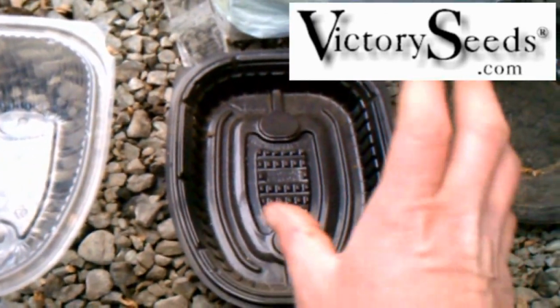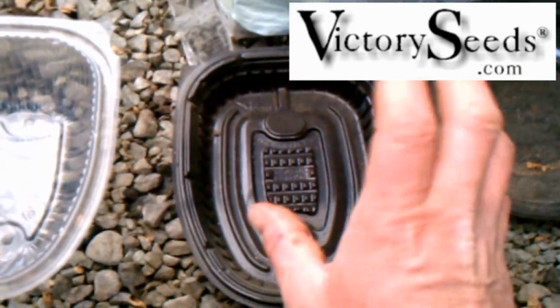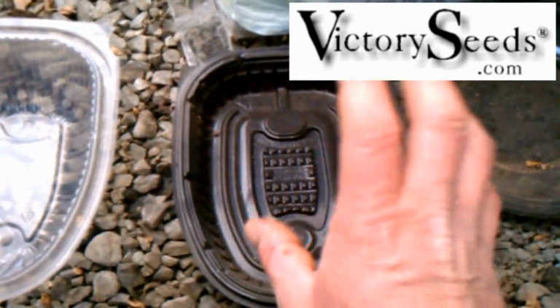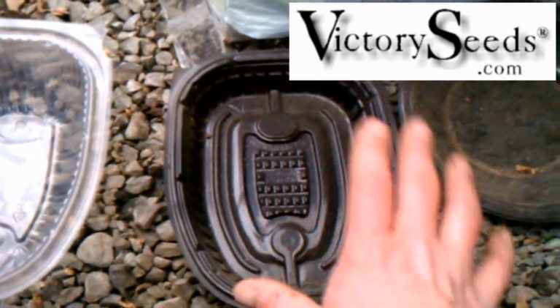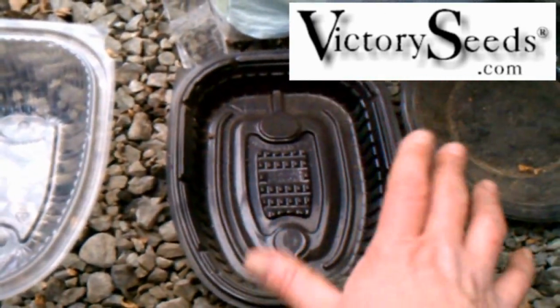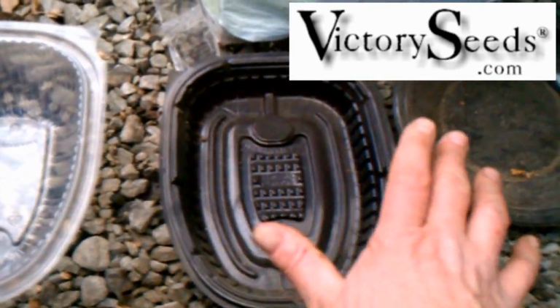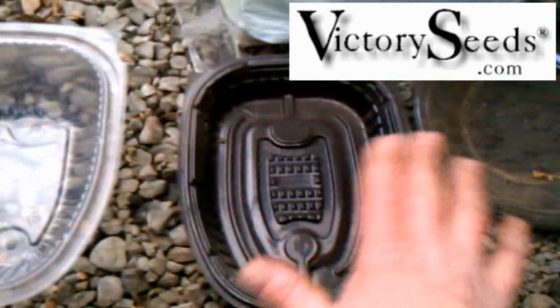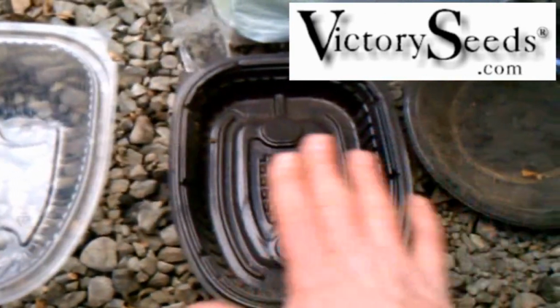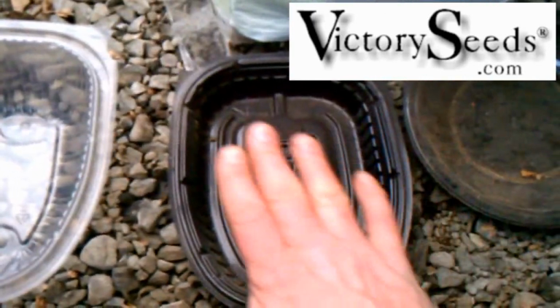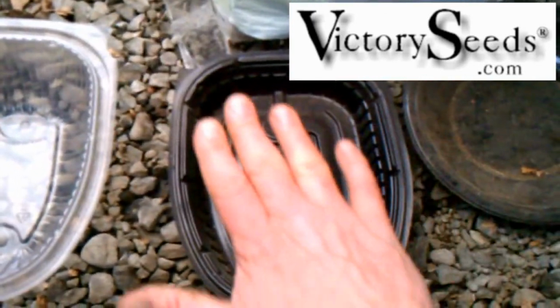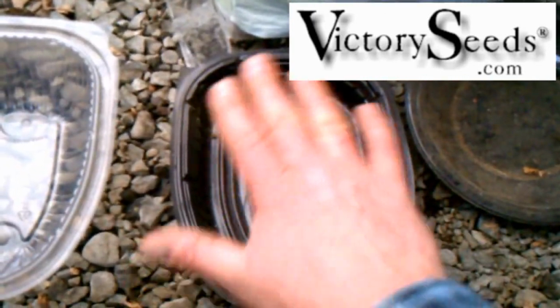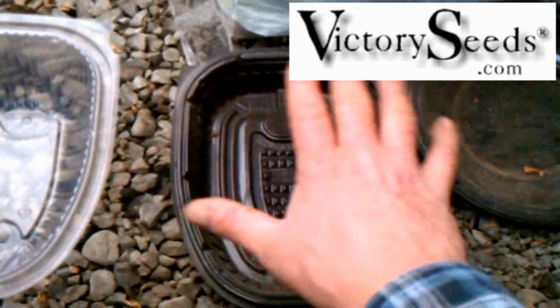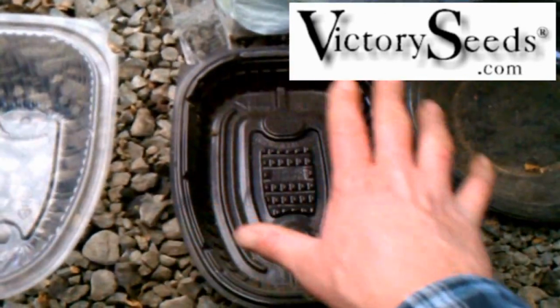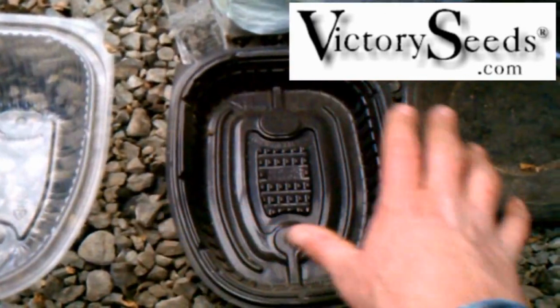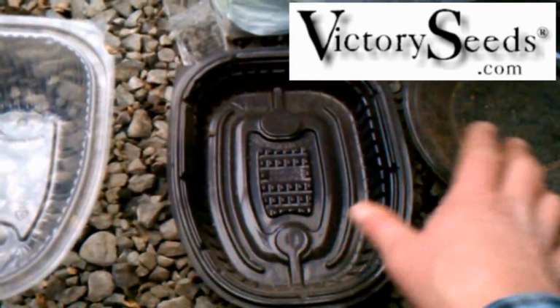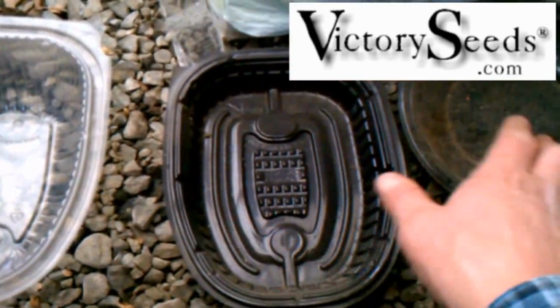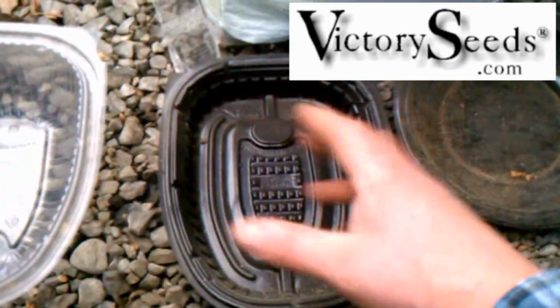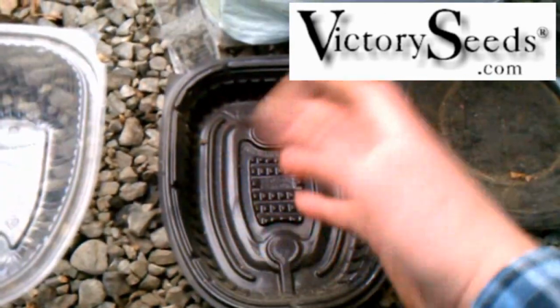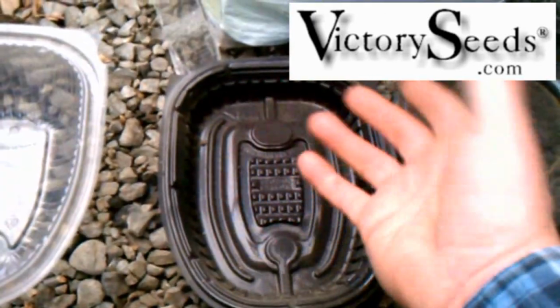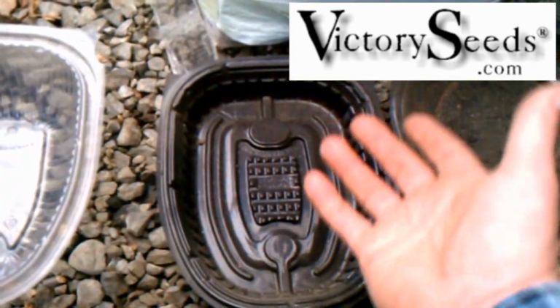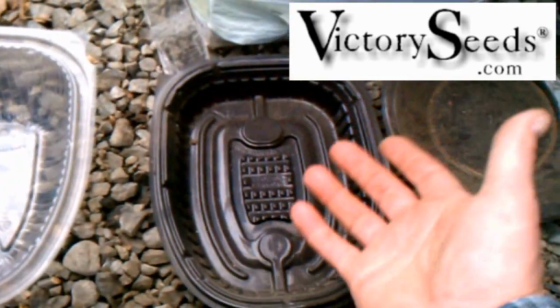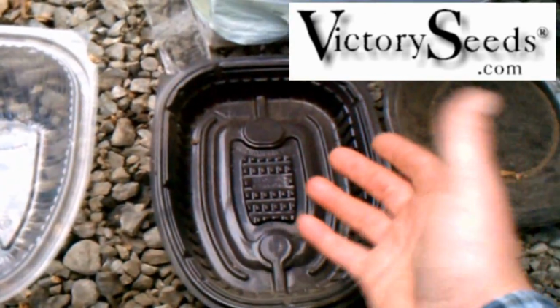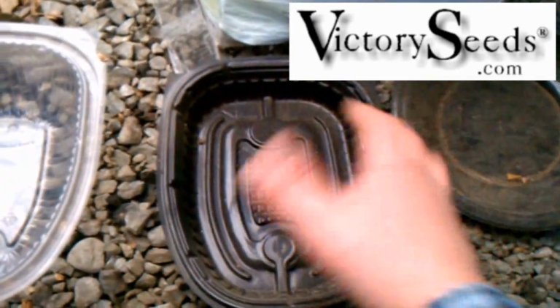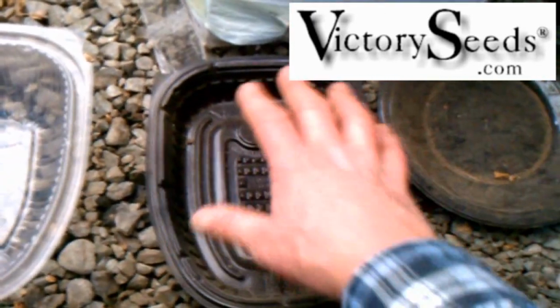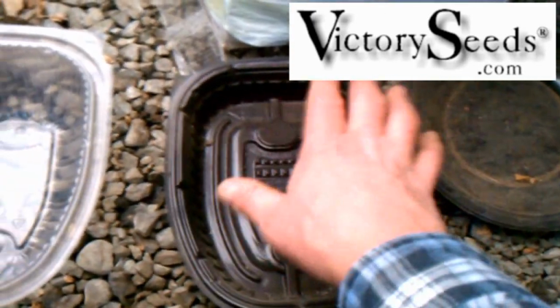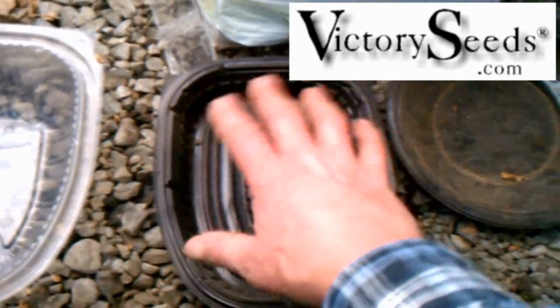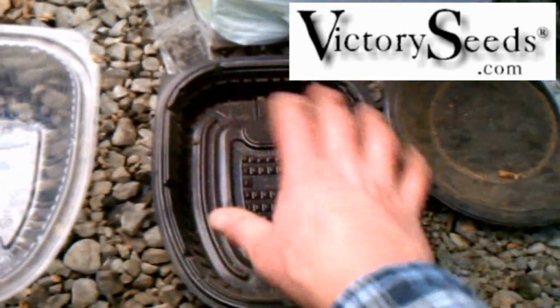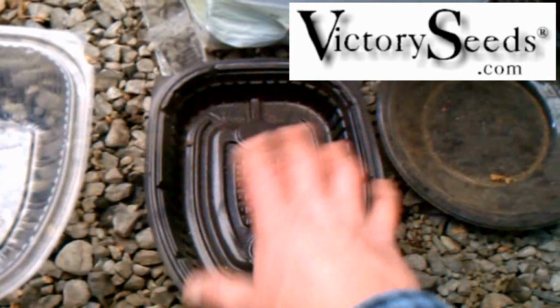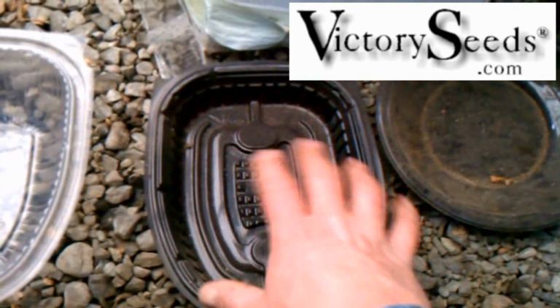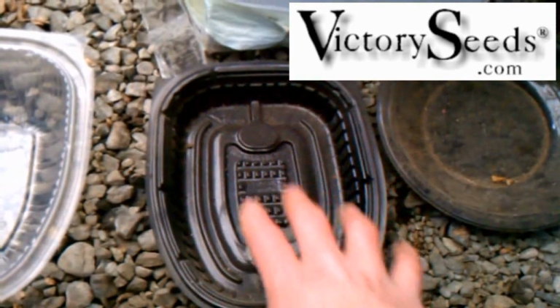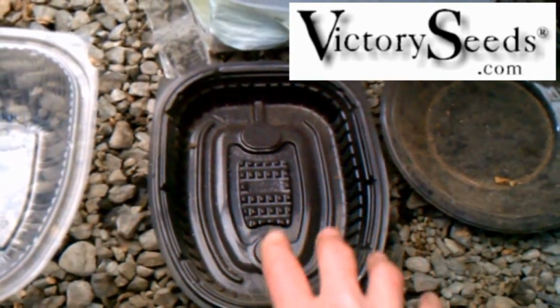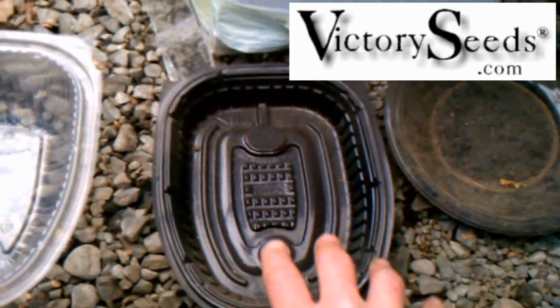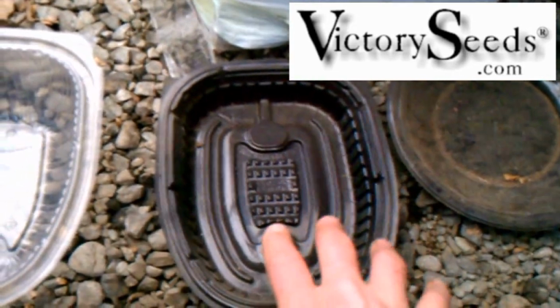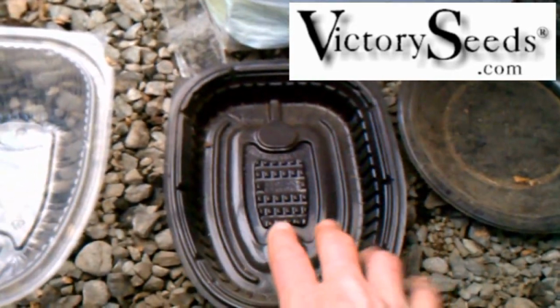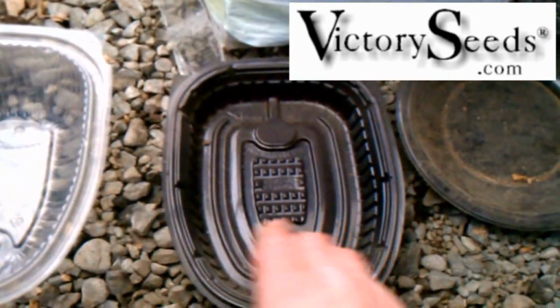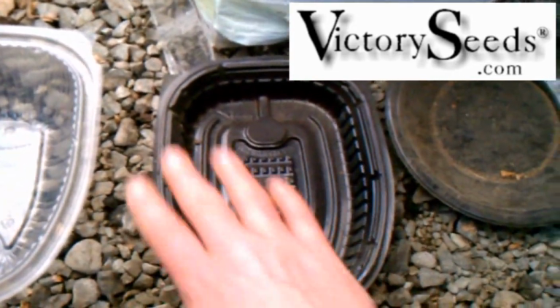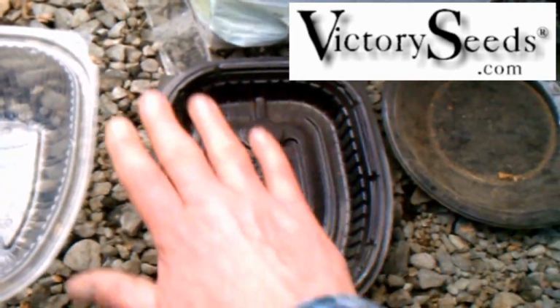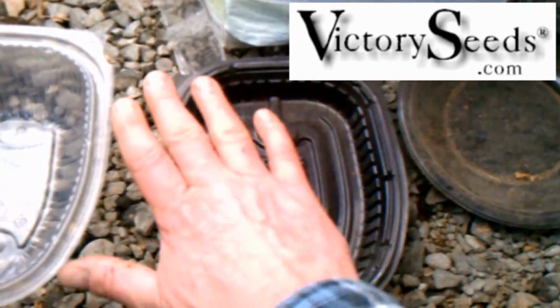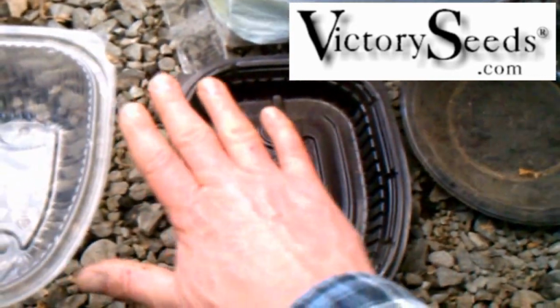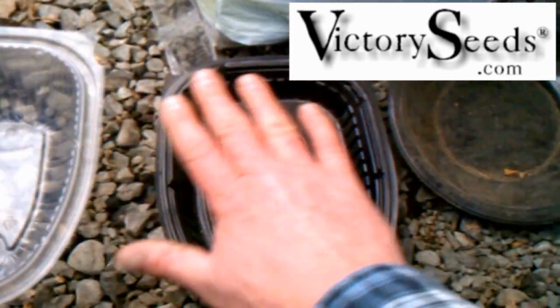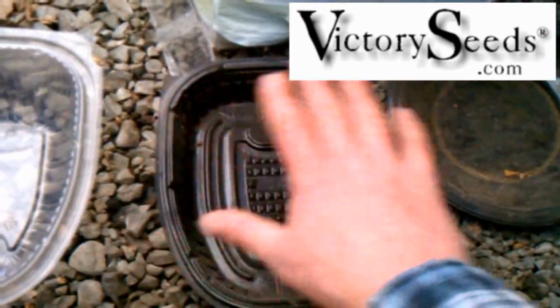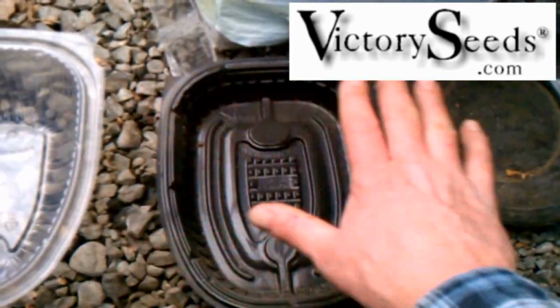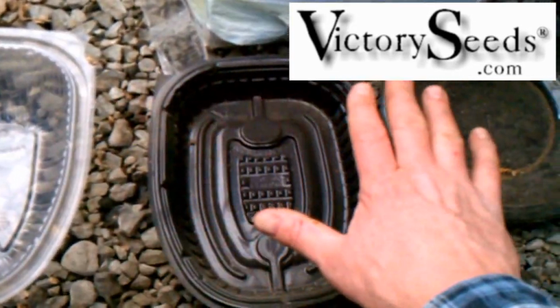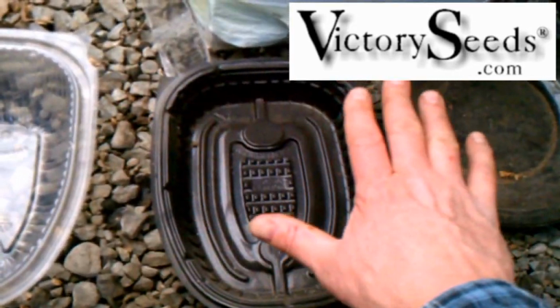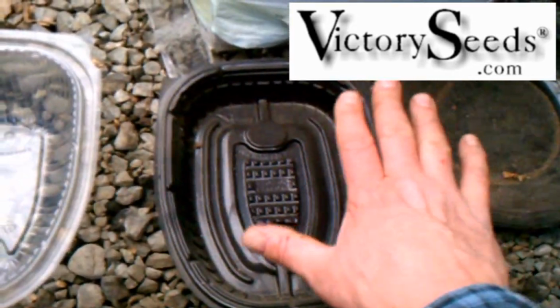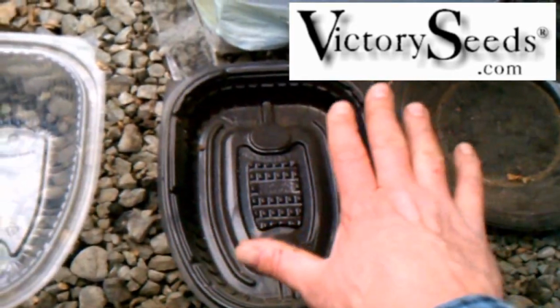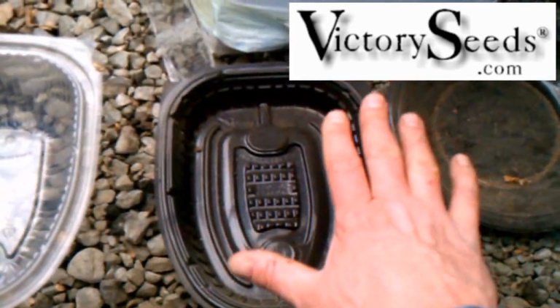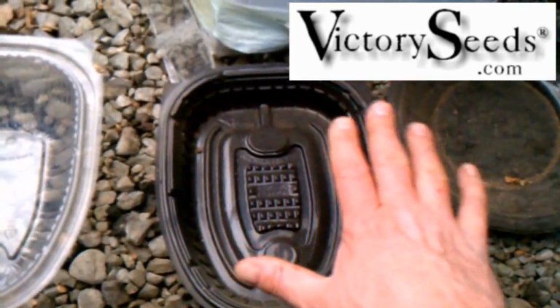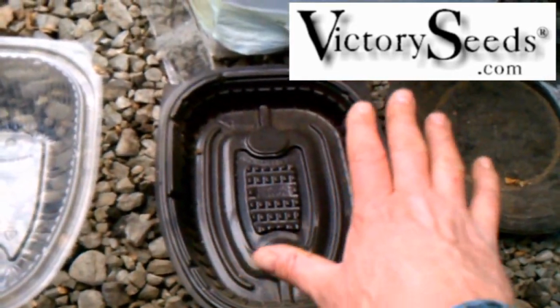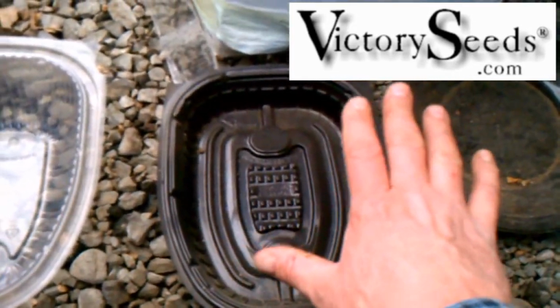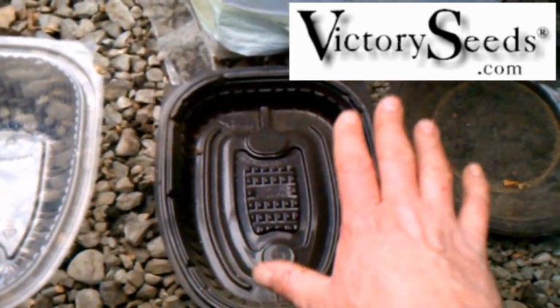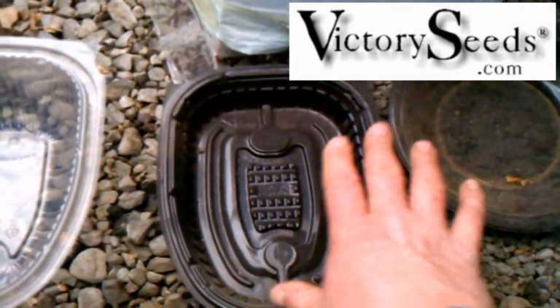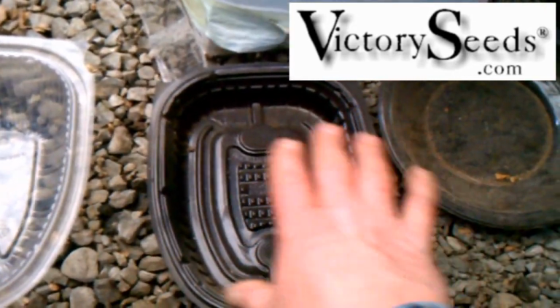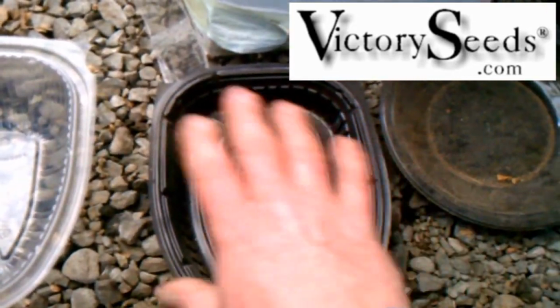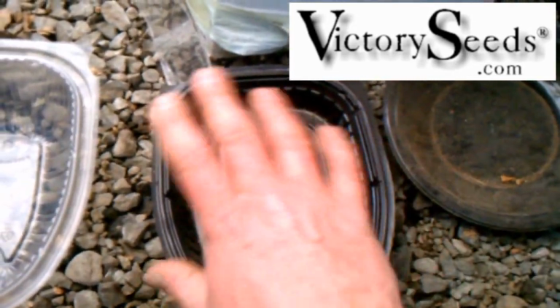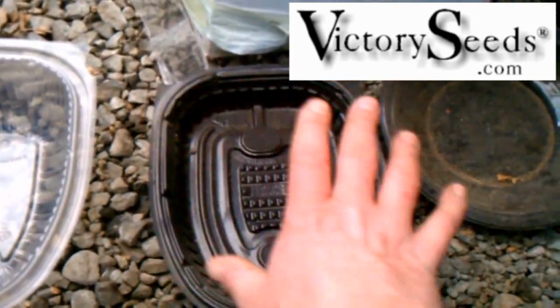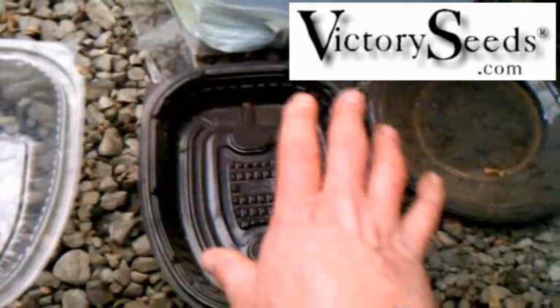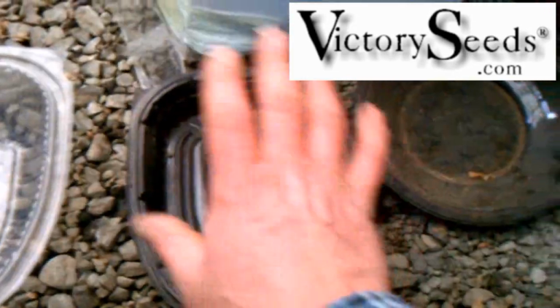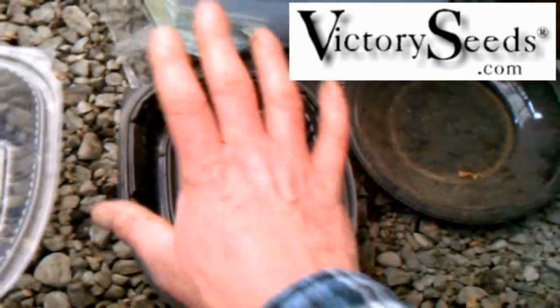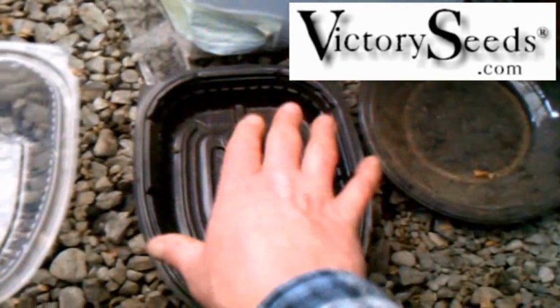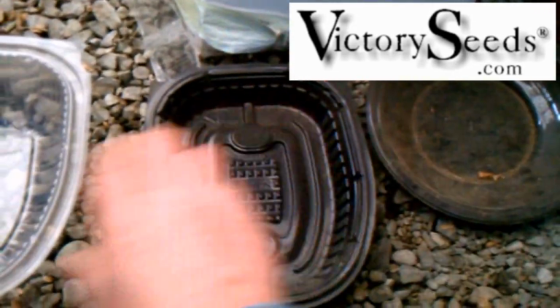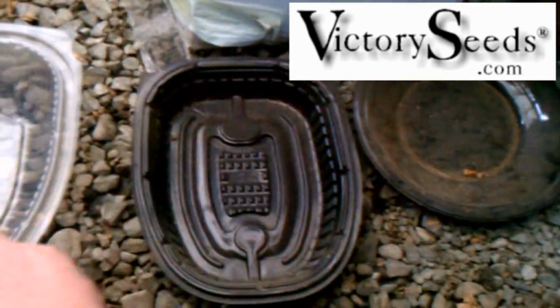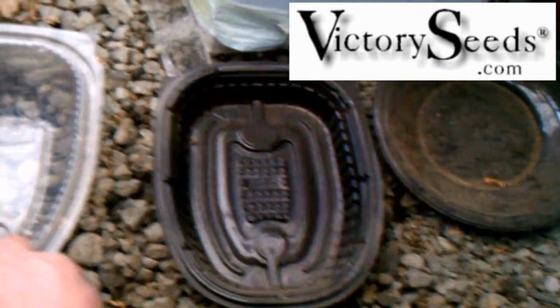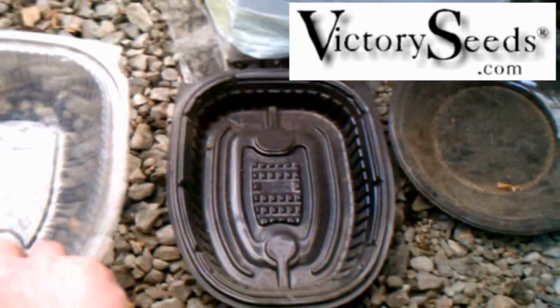But if you were sowing tomato seeds, you'd put your tomato seeds on there, cover them, and keep it moist.